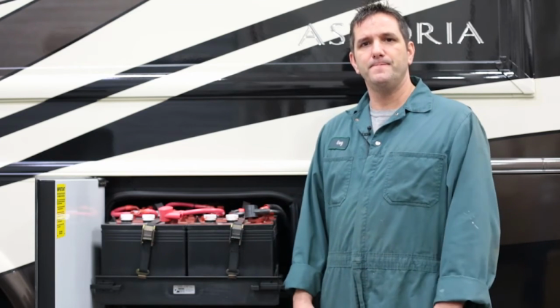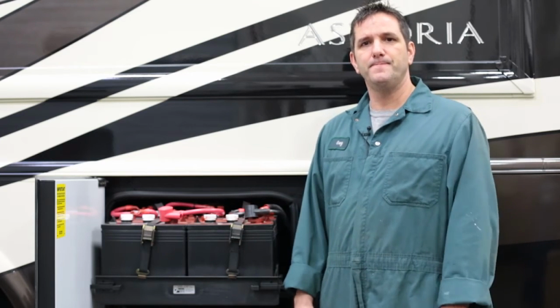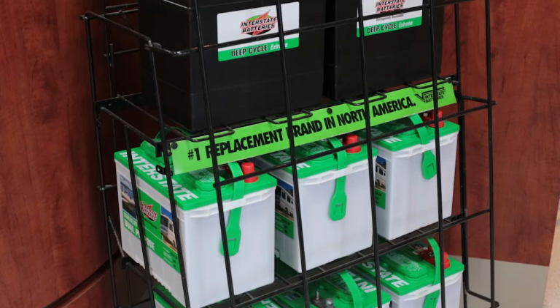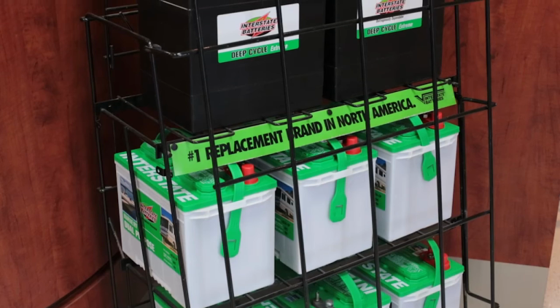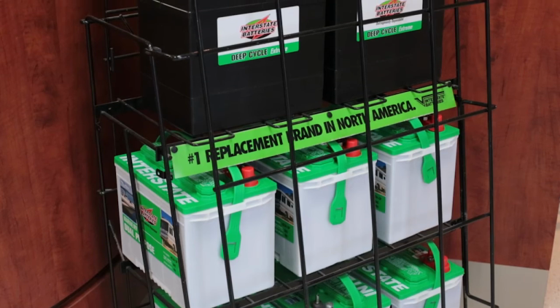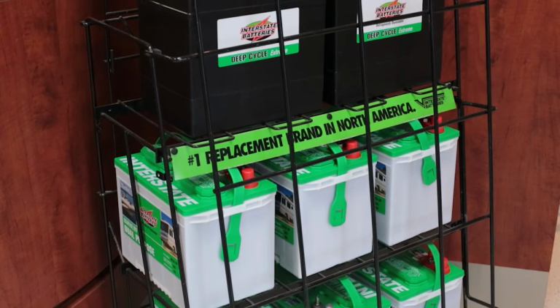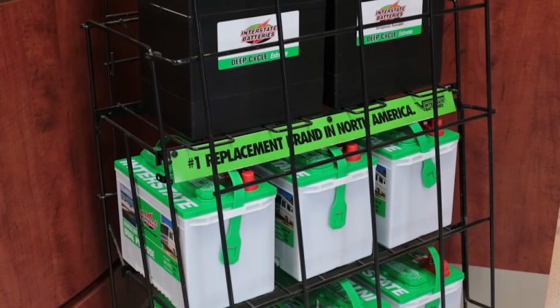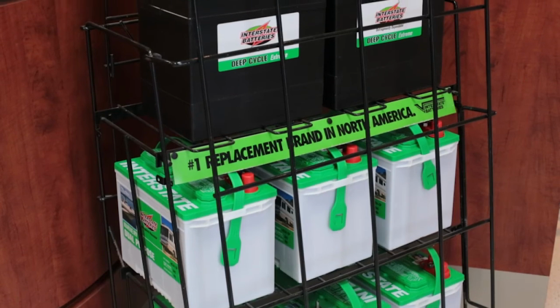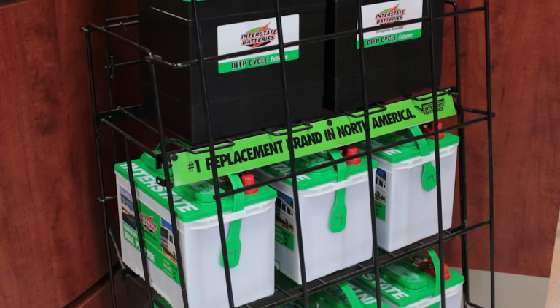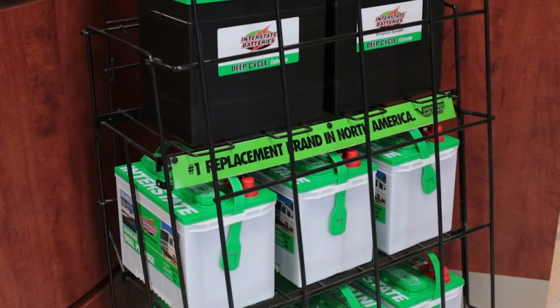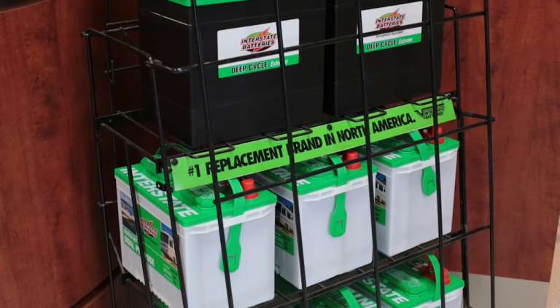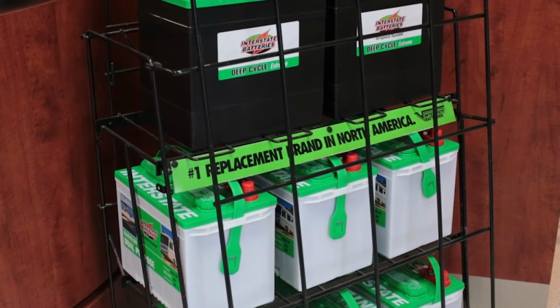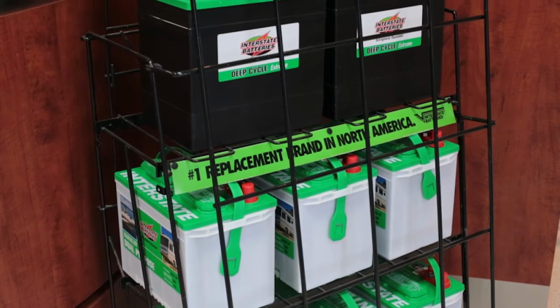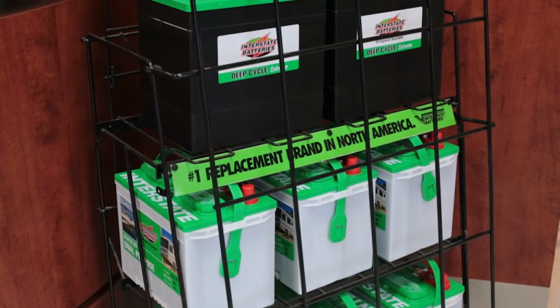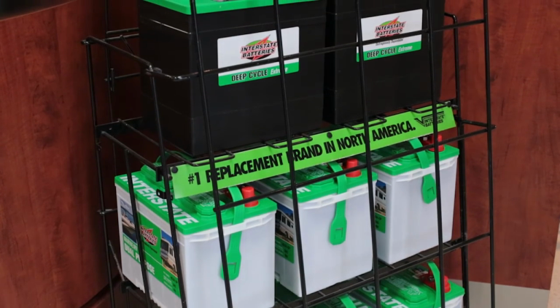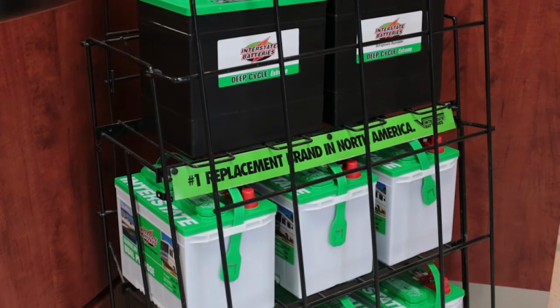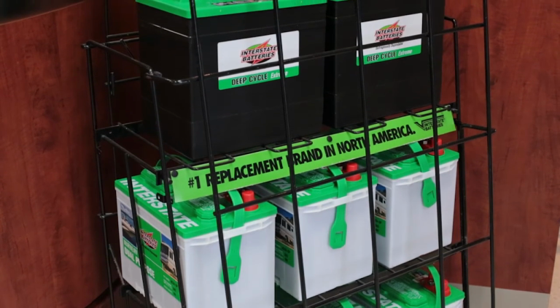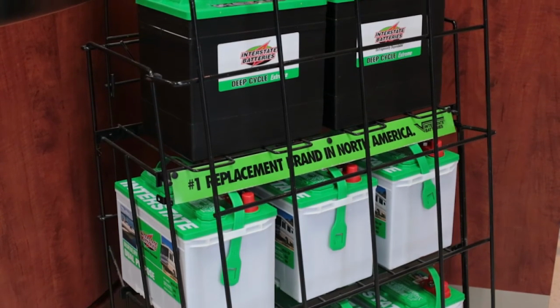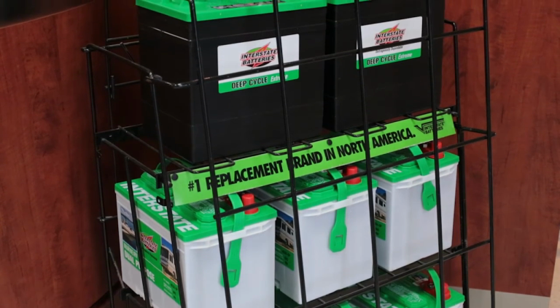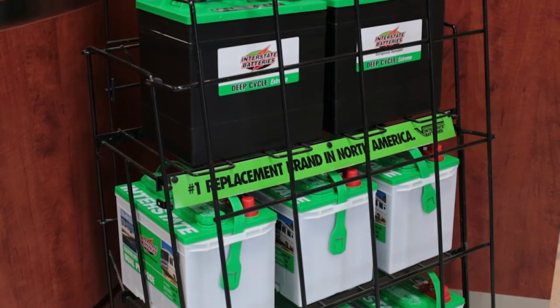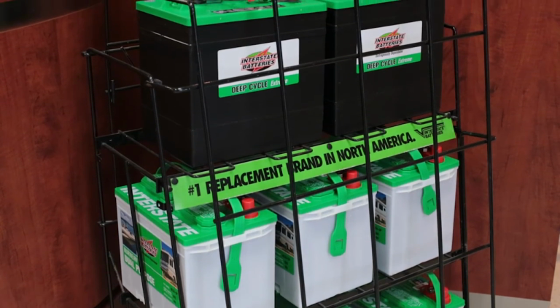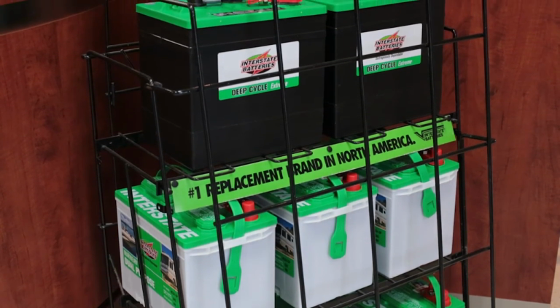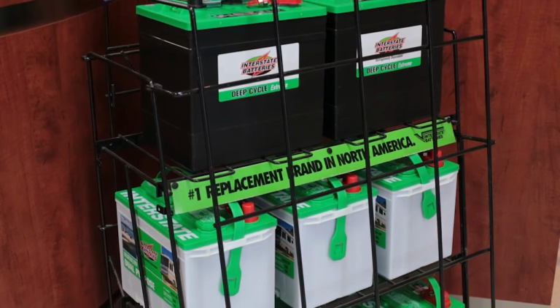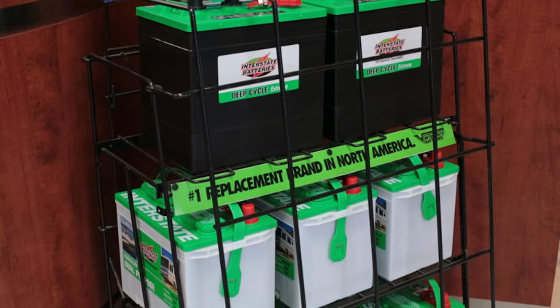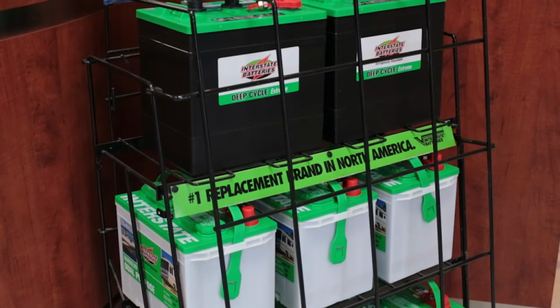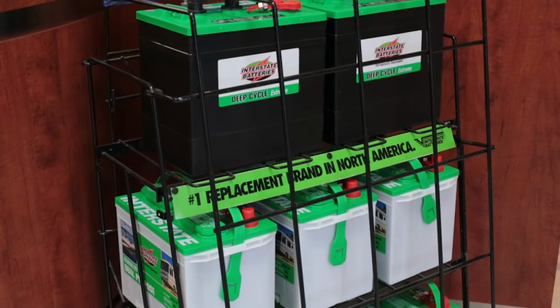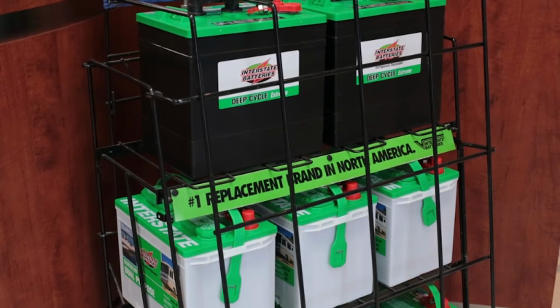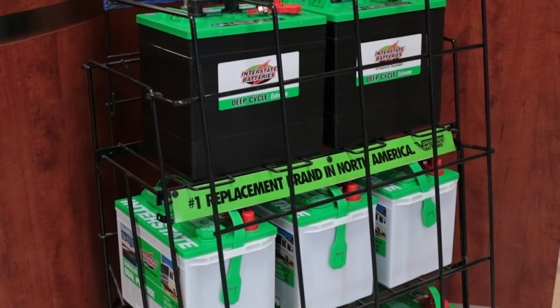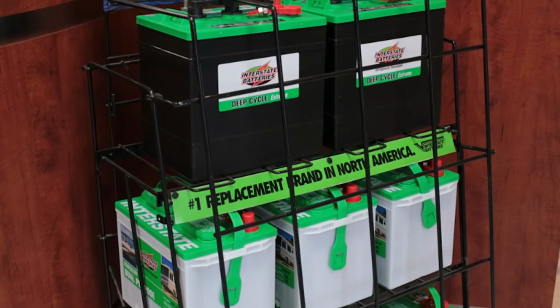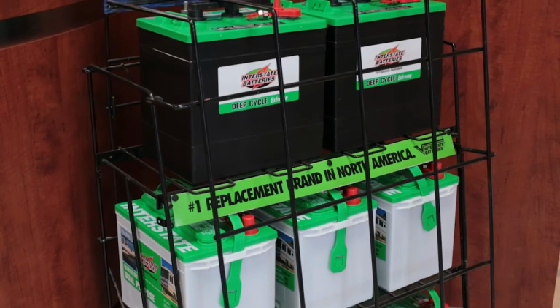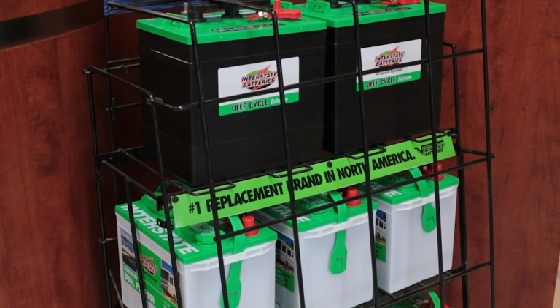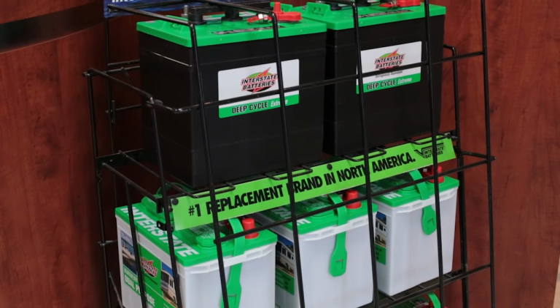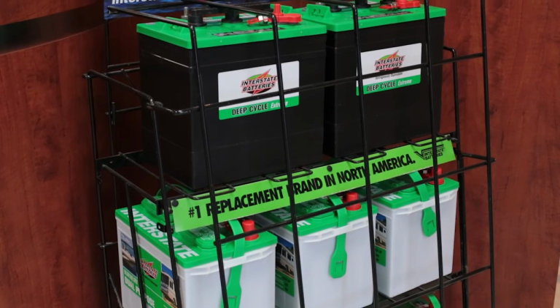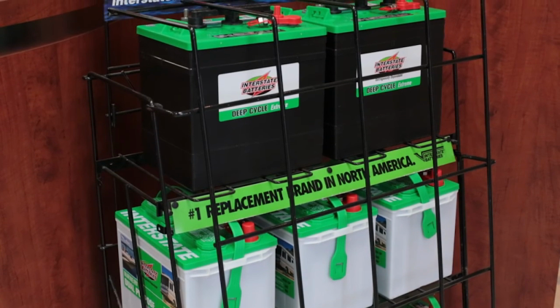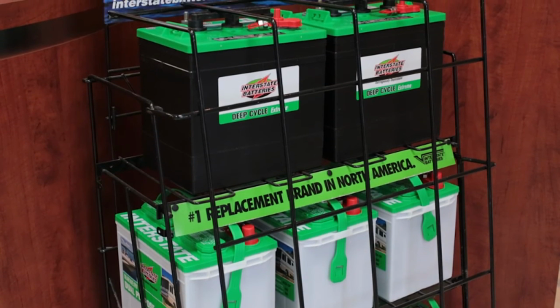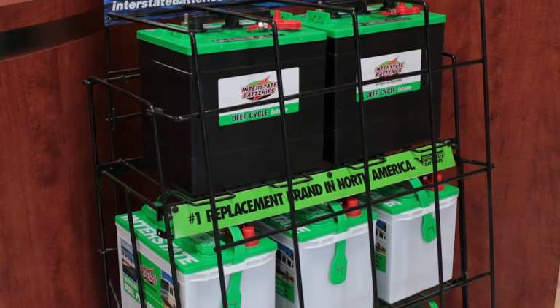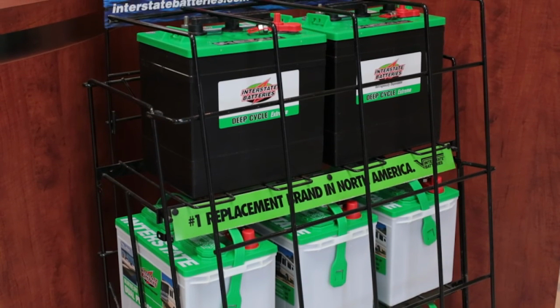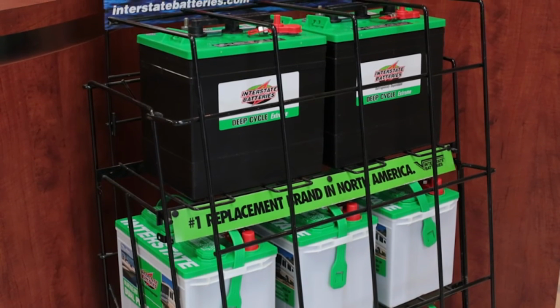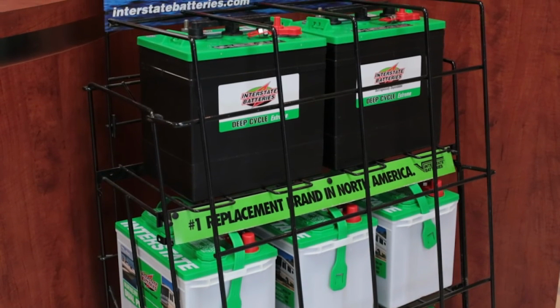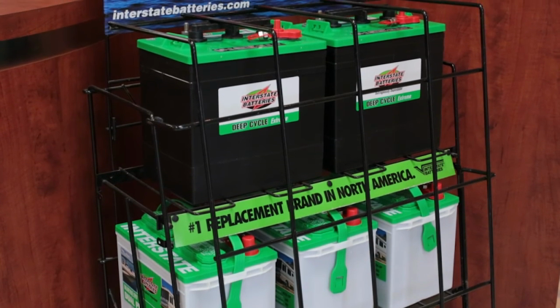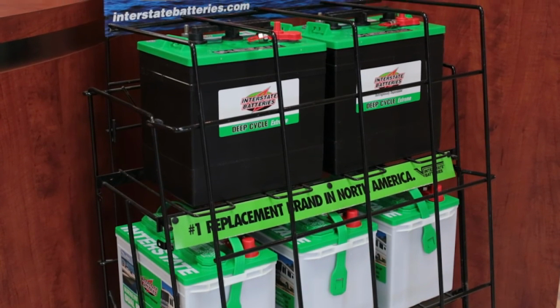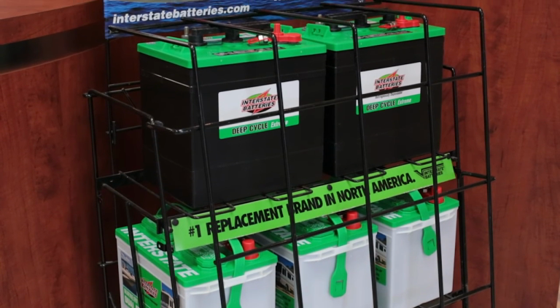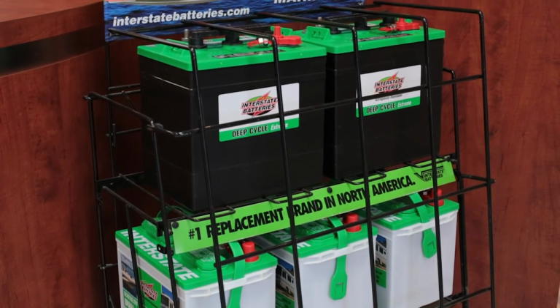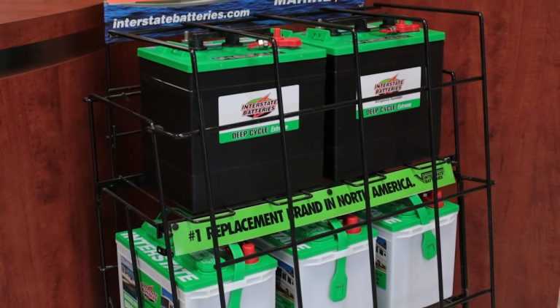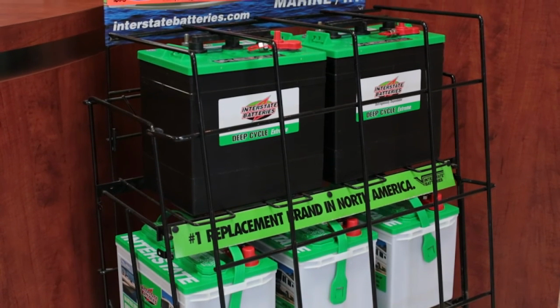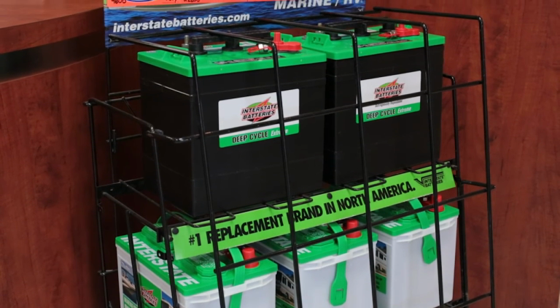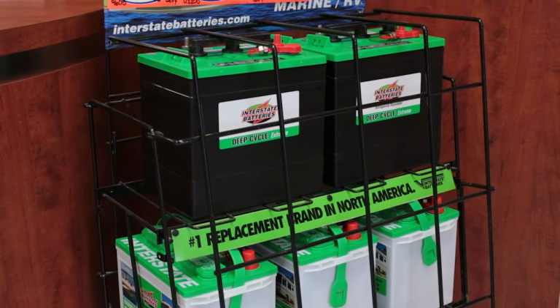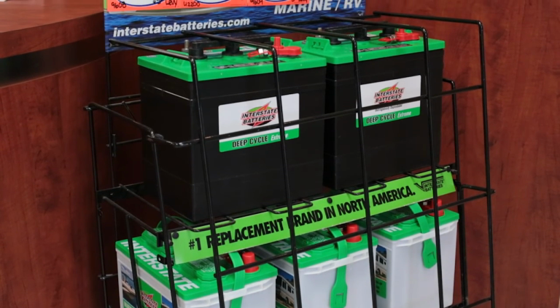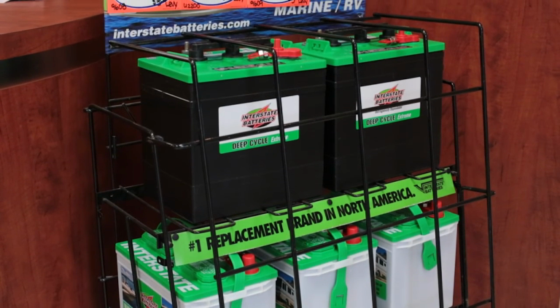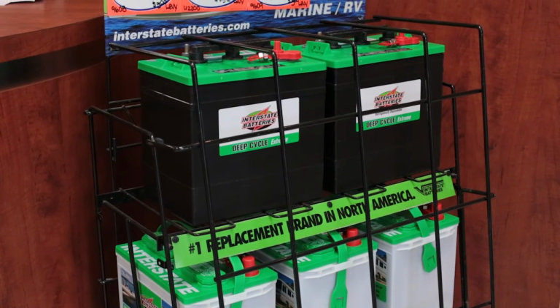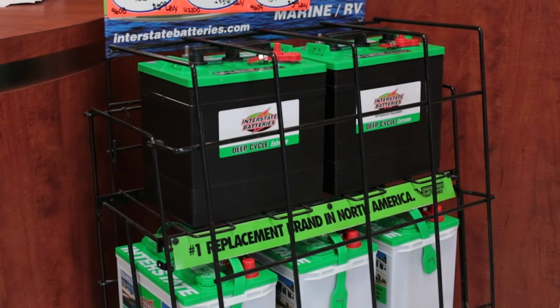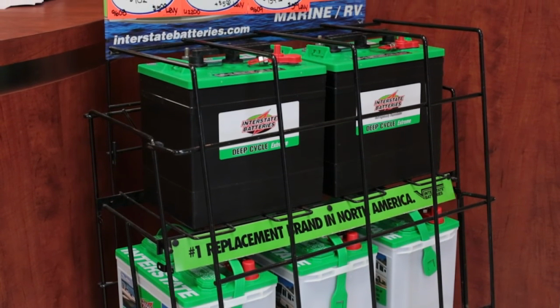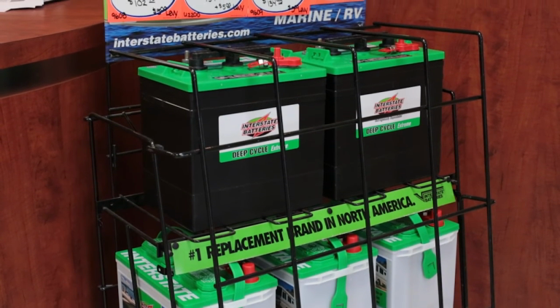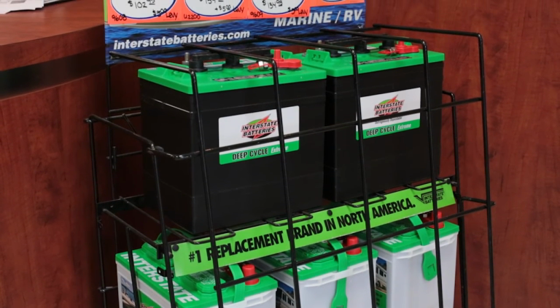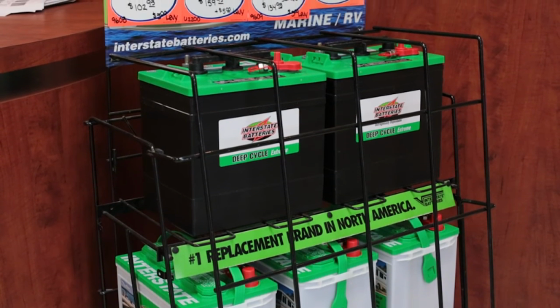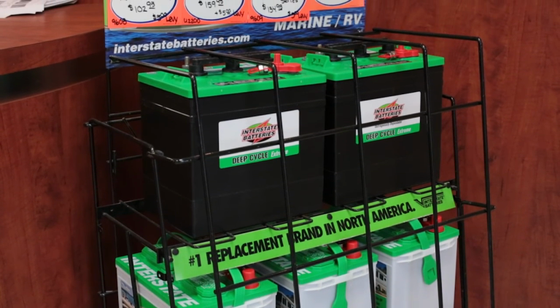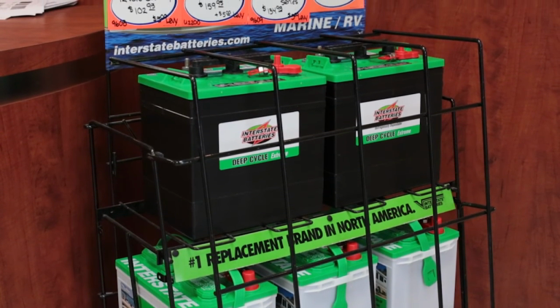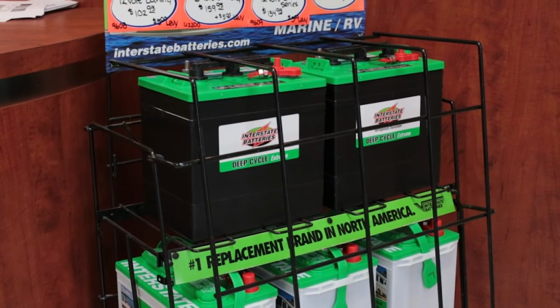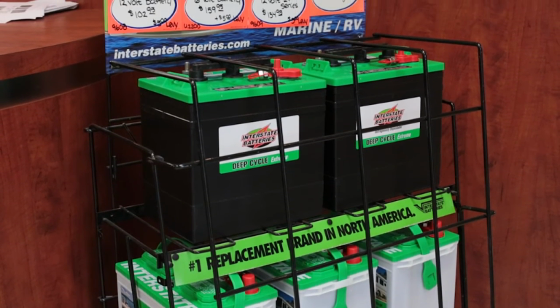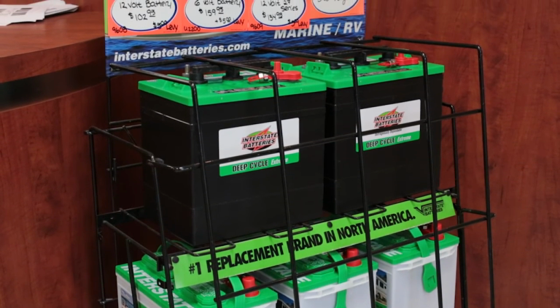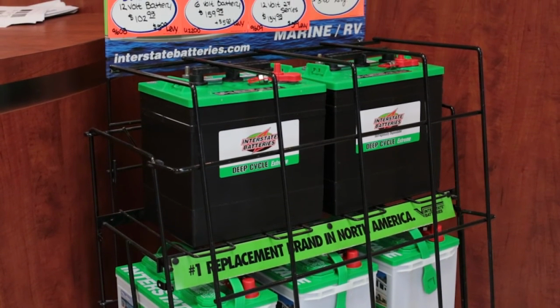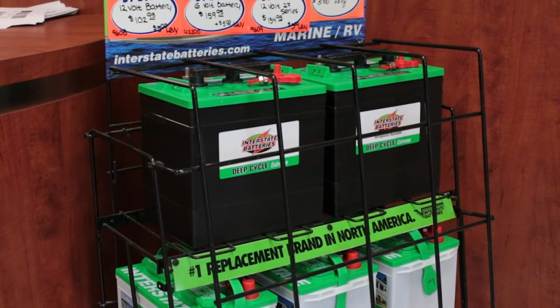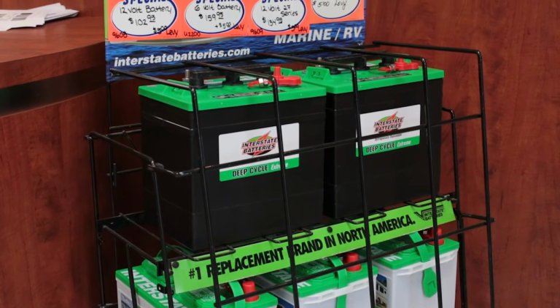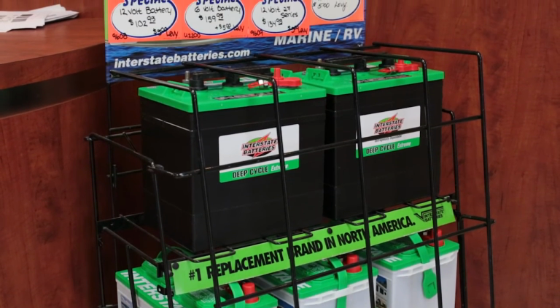If you do require your batteries to be replaced, our parts department does have batteries for all types of vehicles.